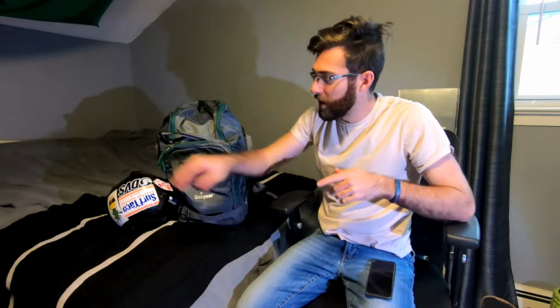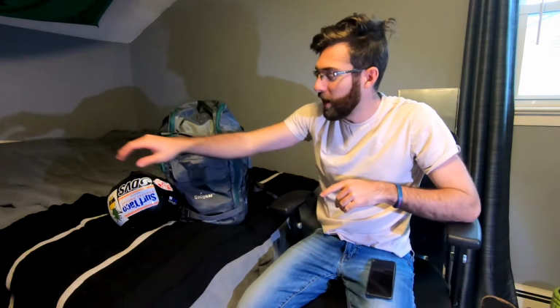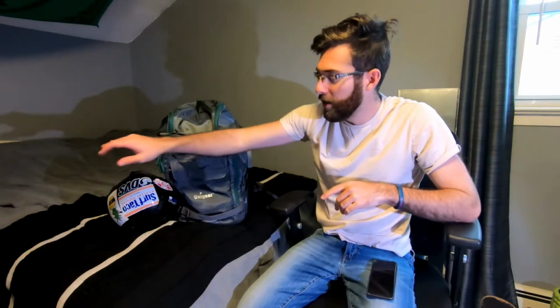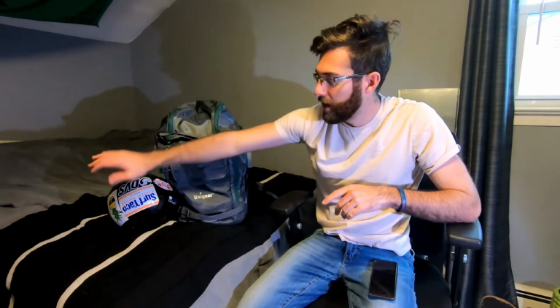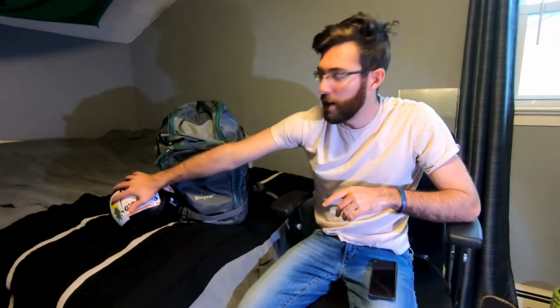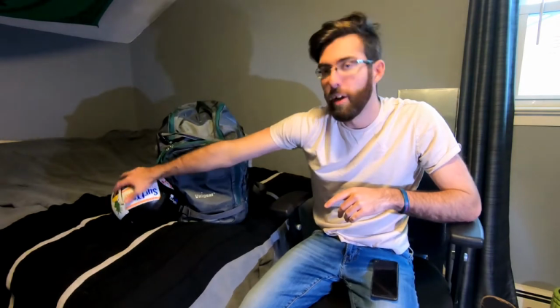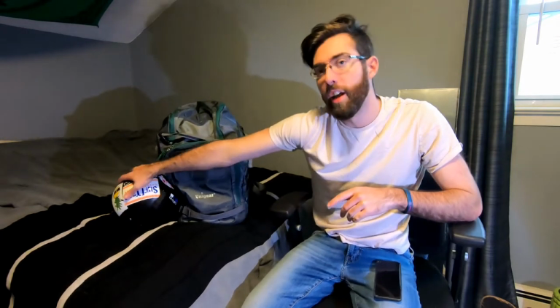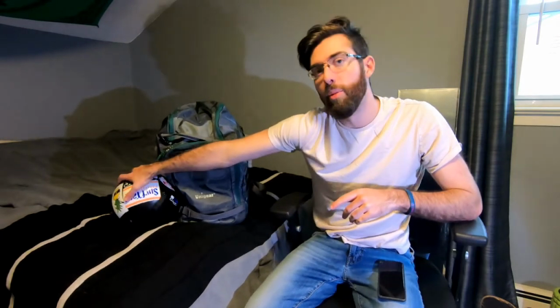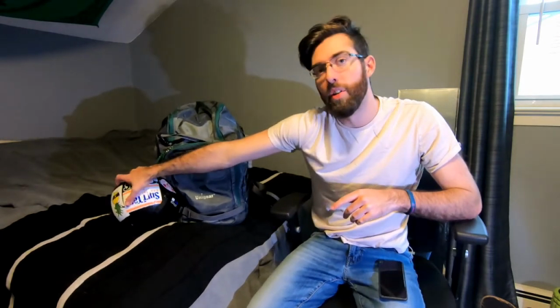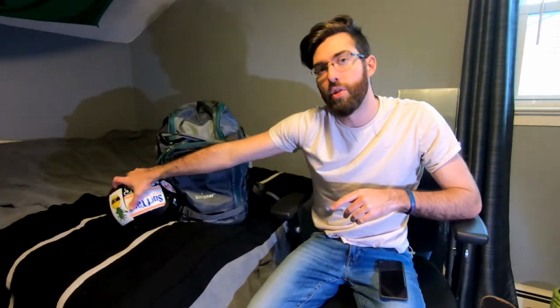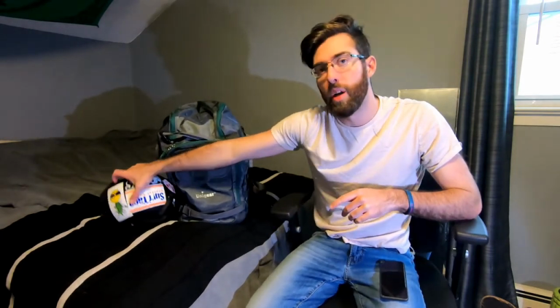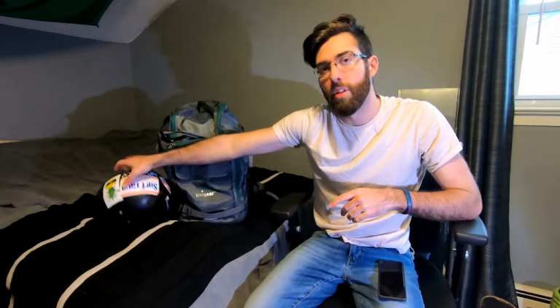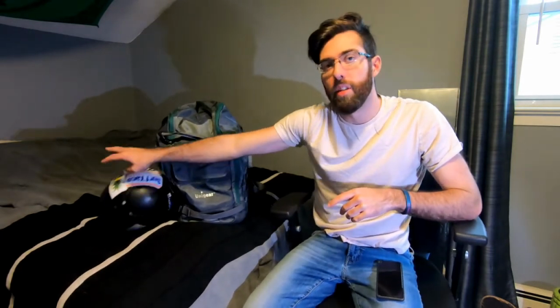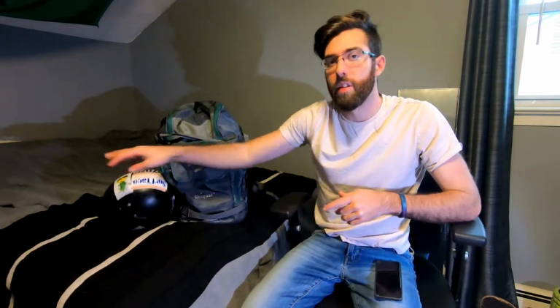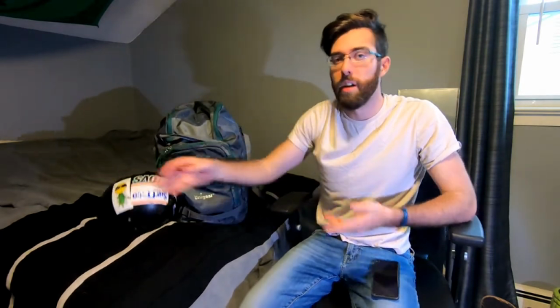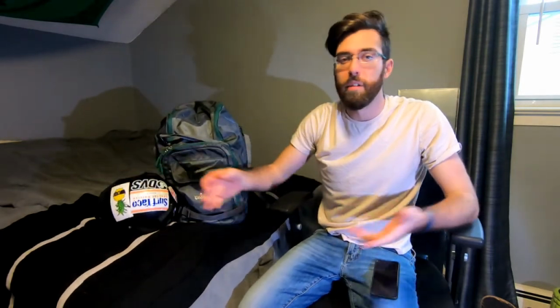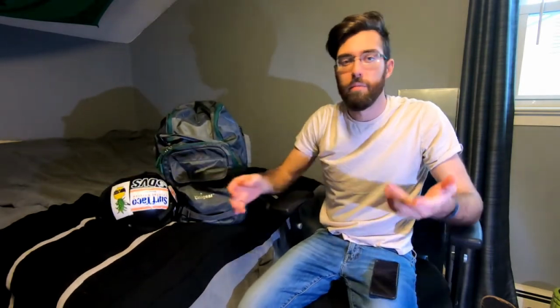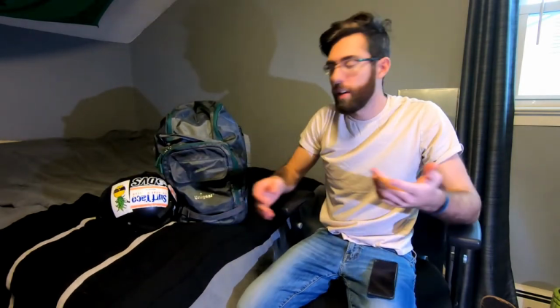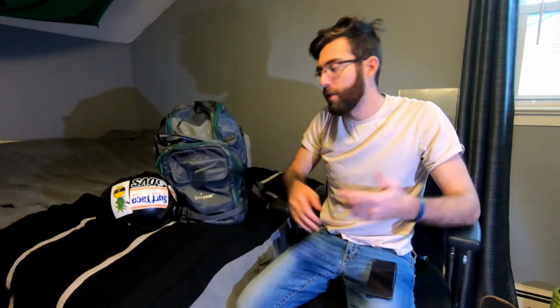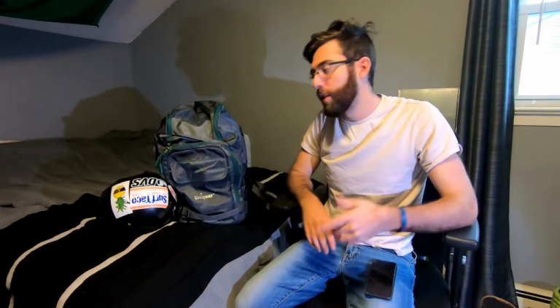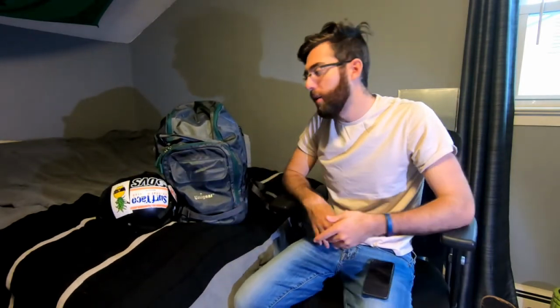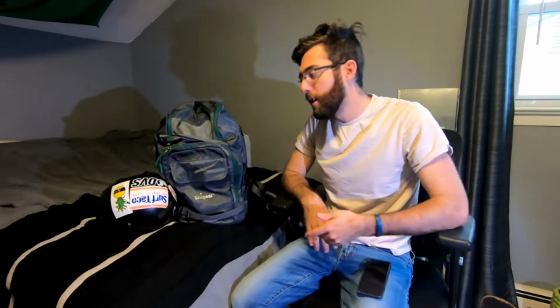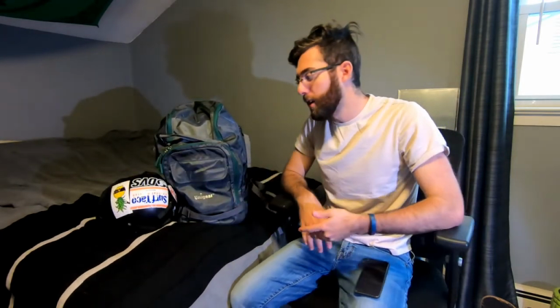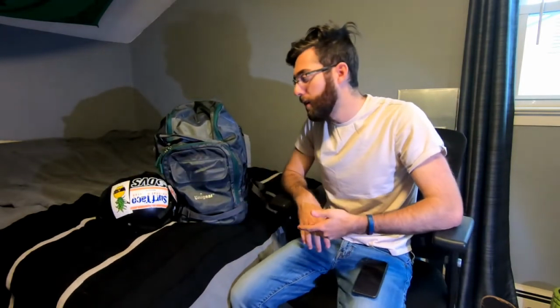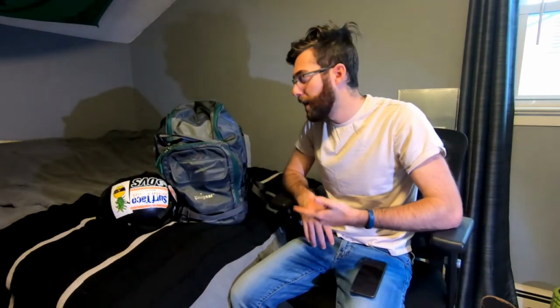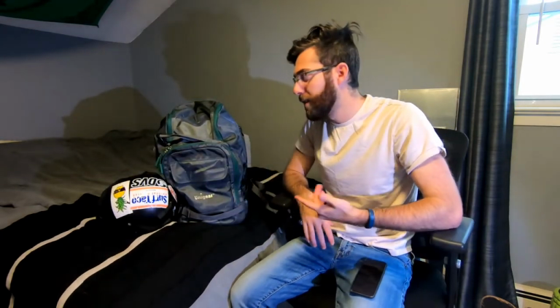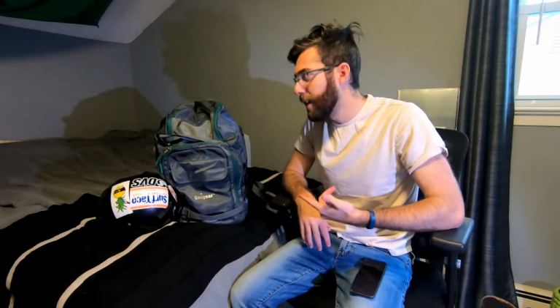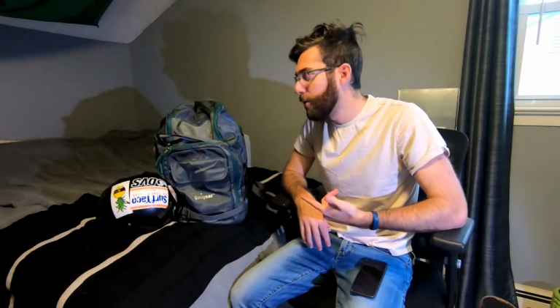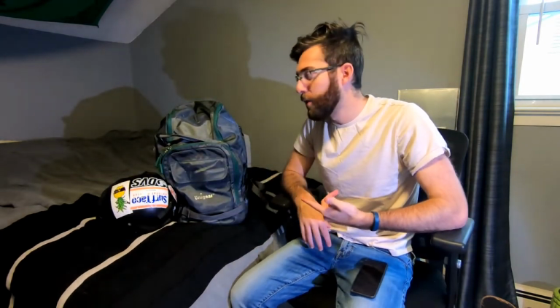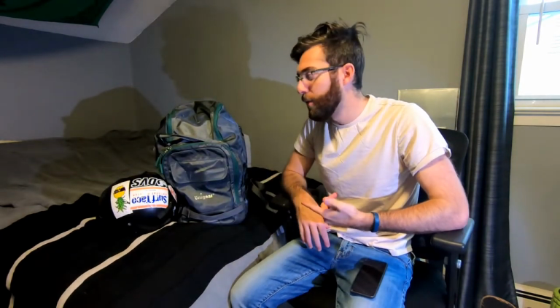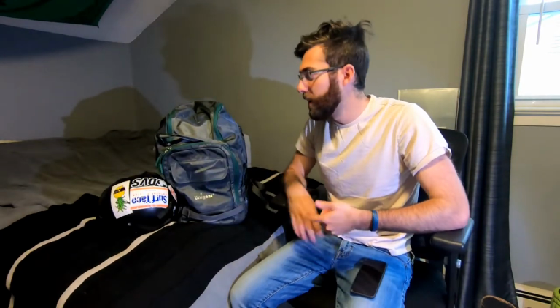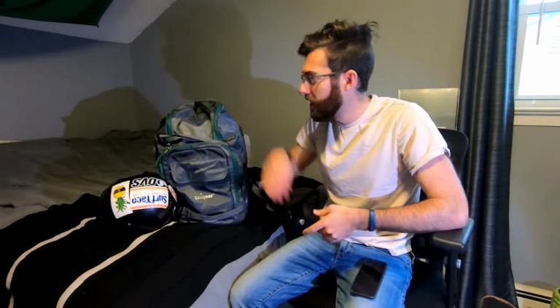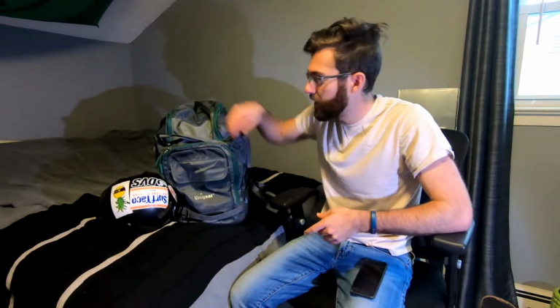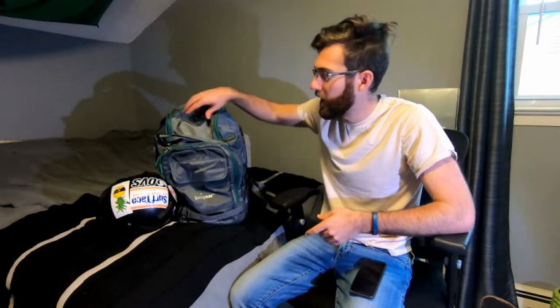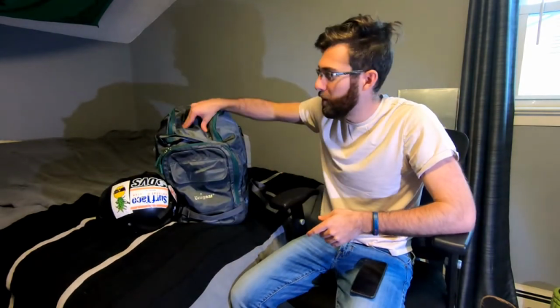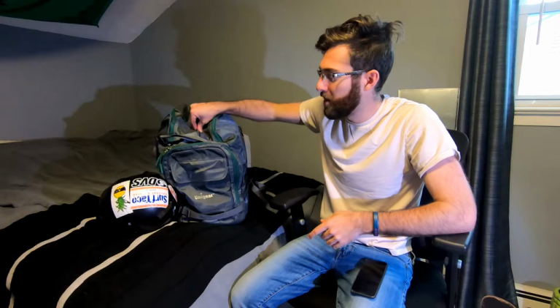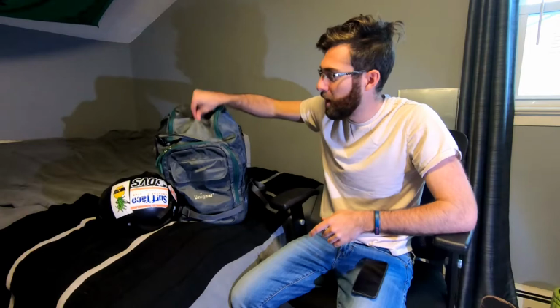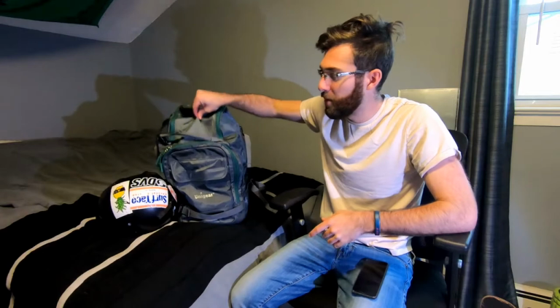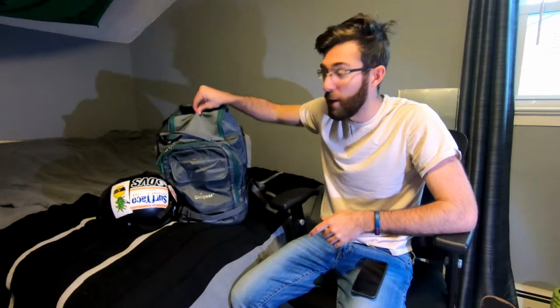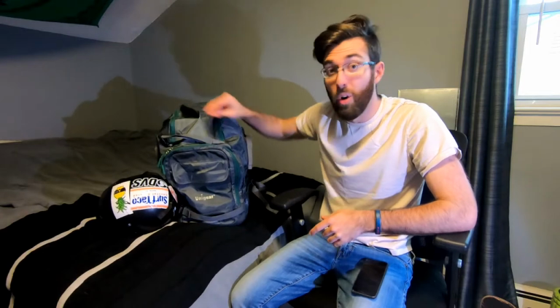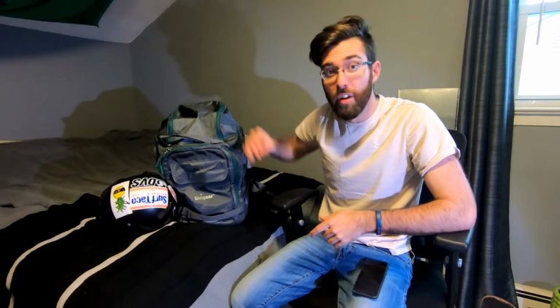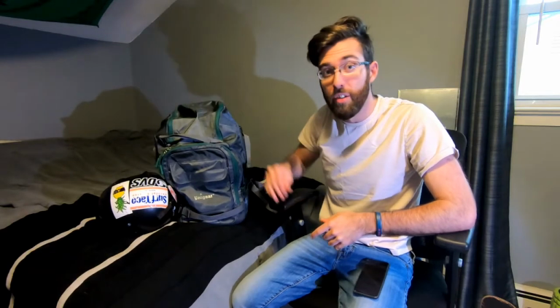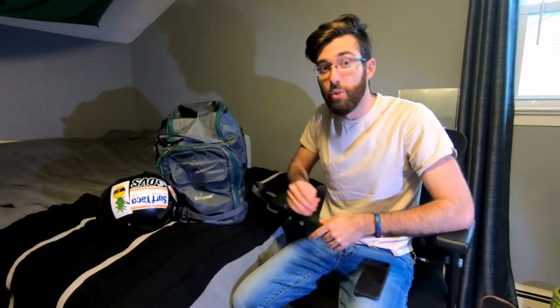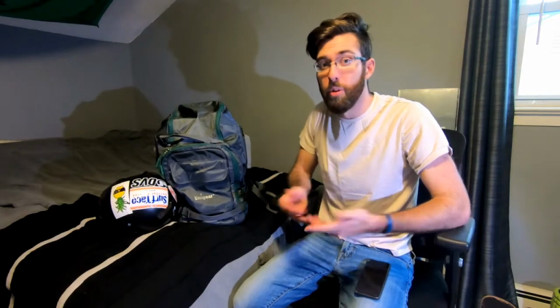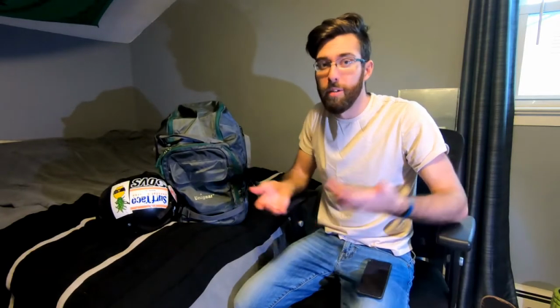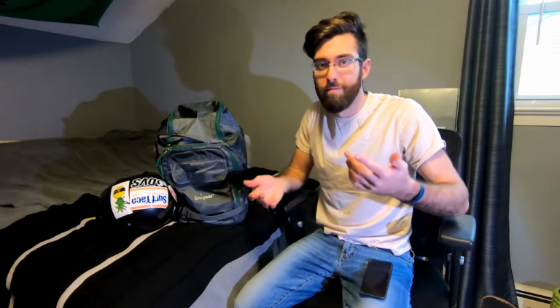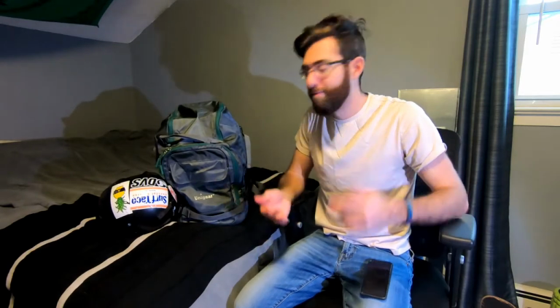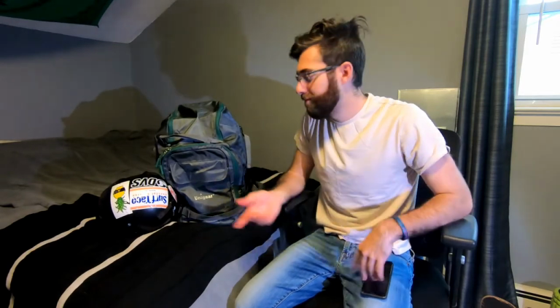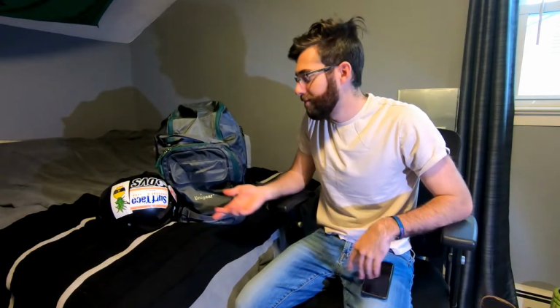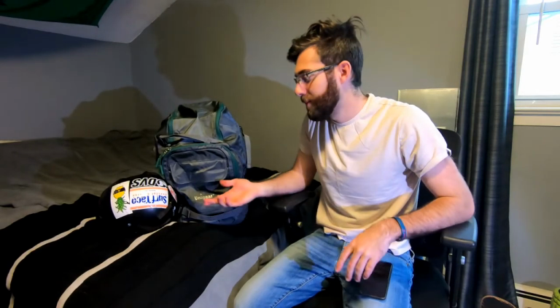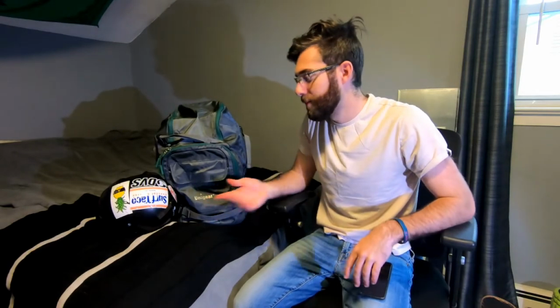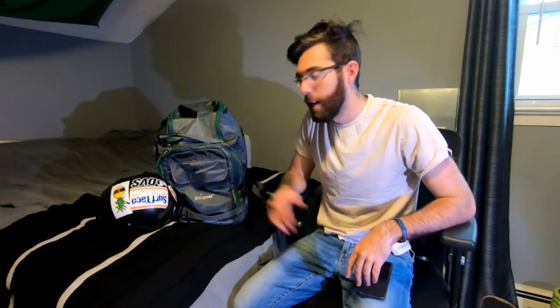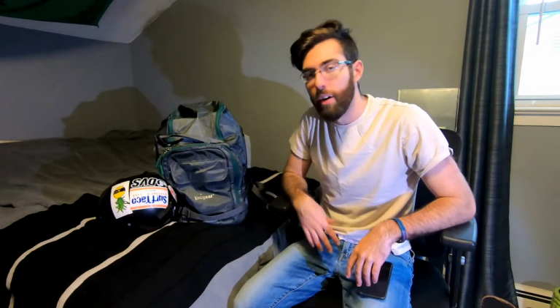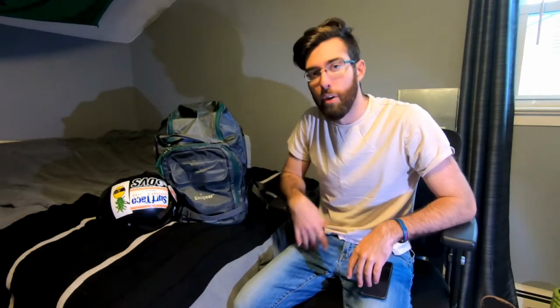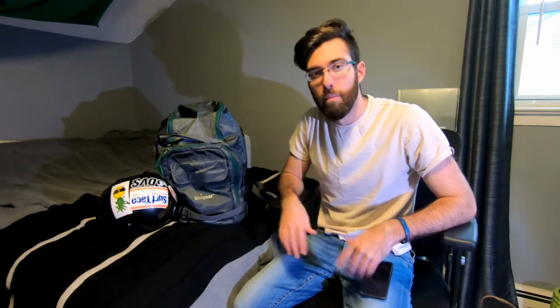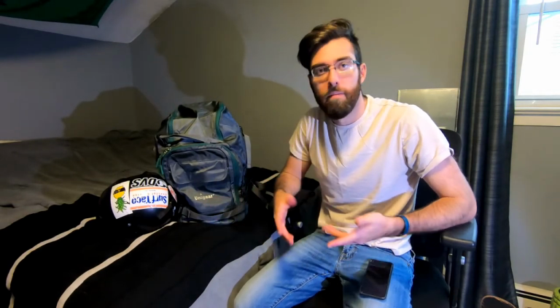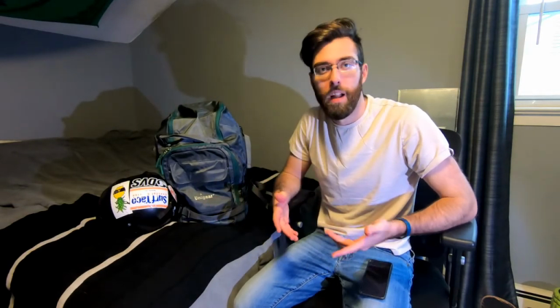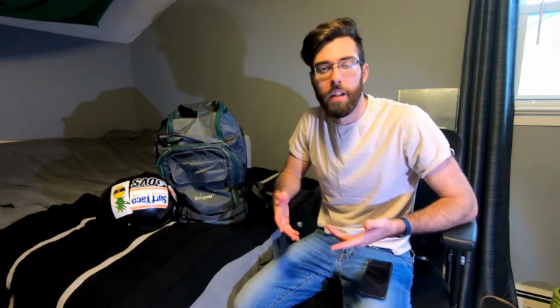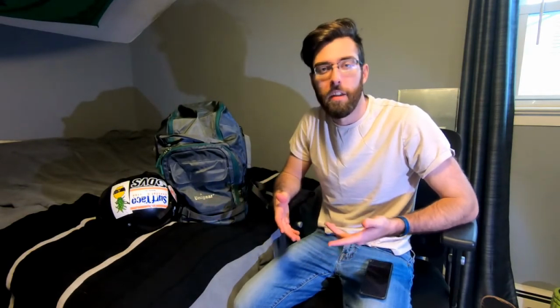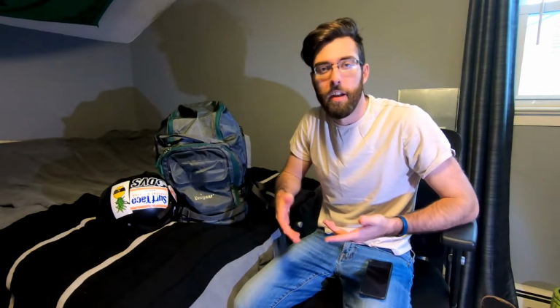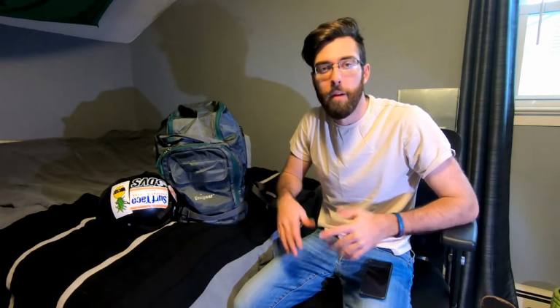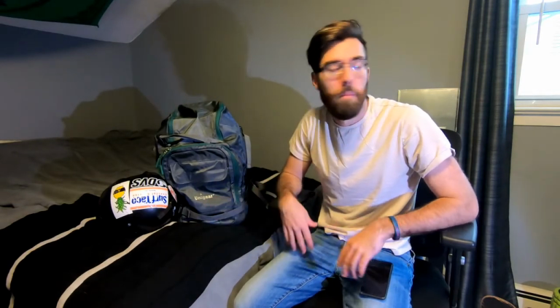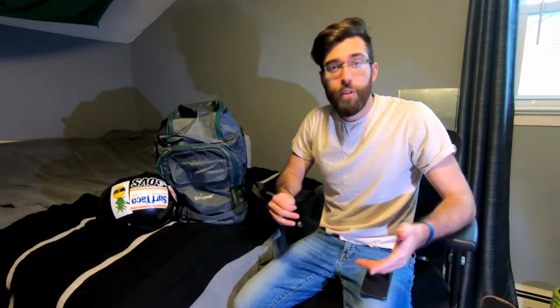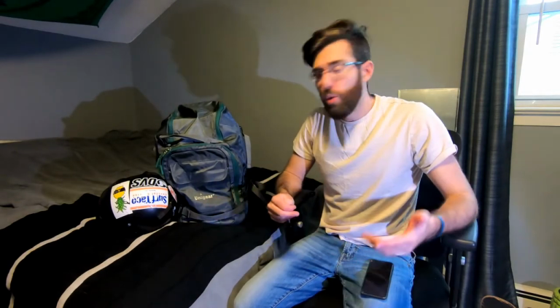One thing I'll mention — I like to keep my helmet strapped to the side. I could definitely fit it inside the top section if I wanted to, but I prefer it on the side.